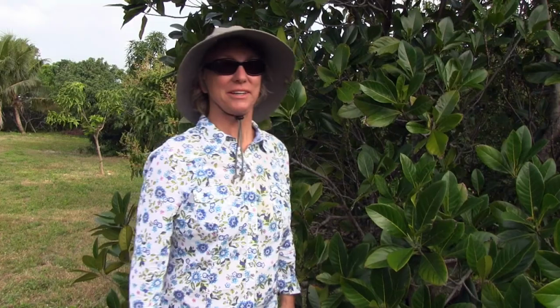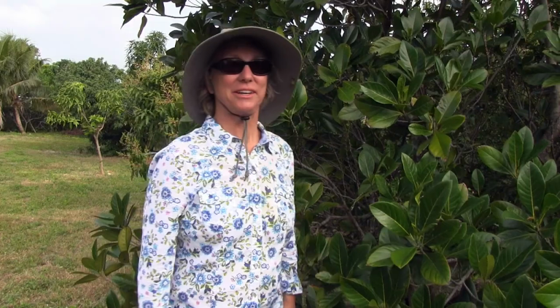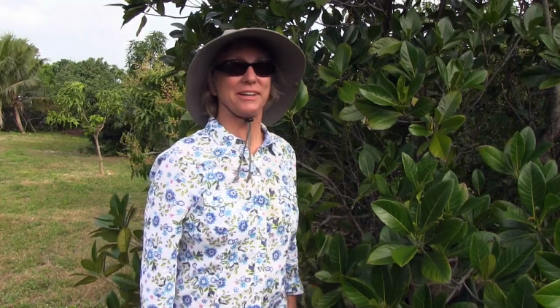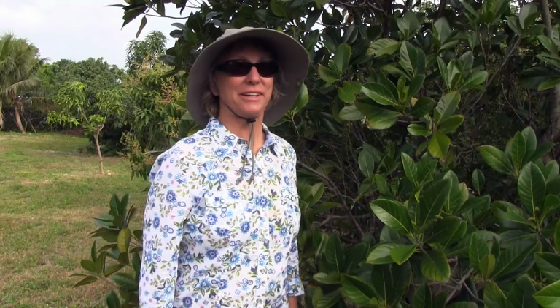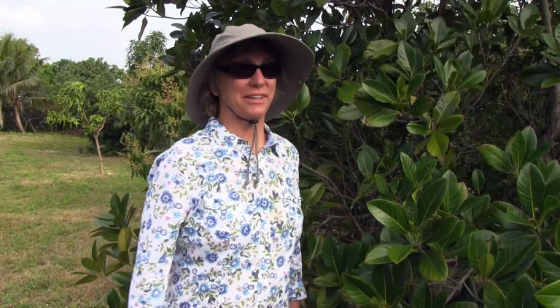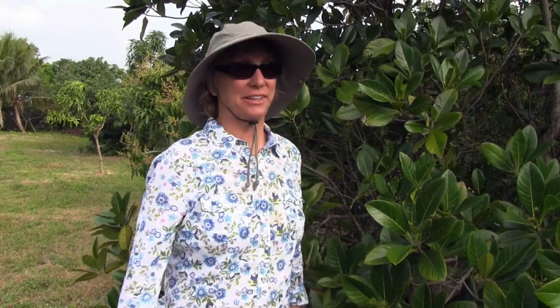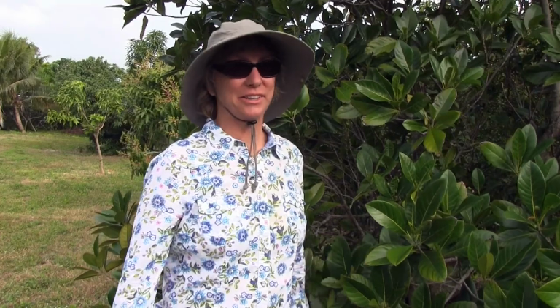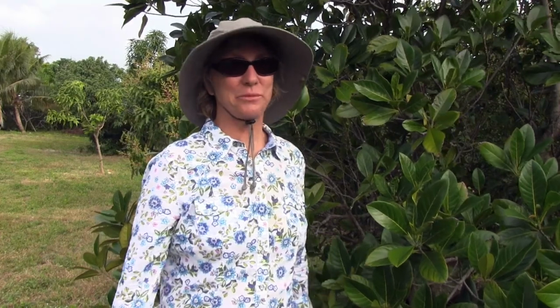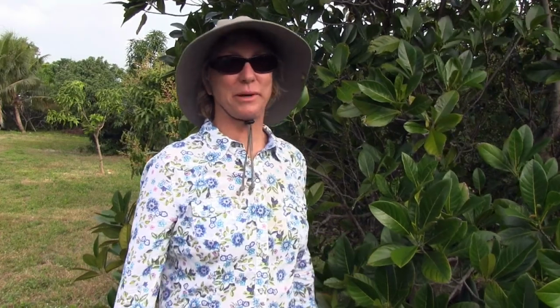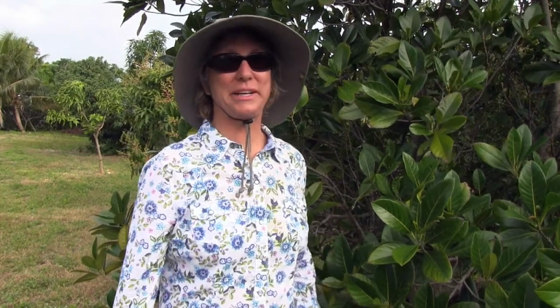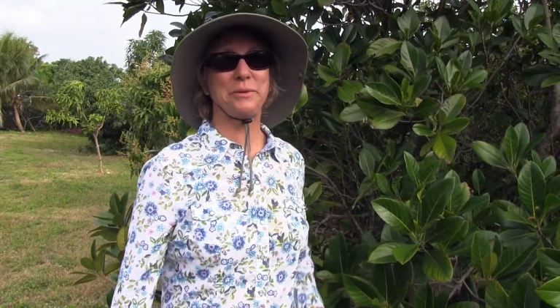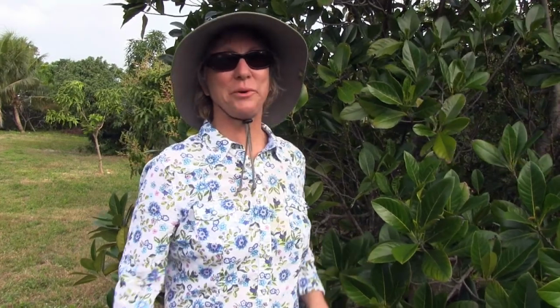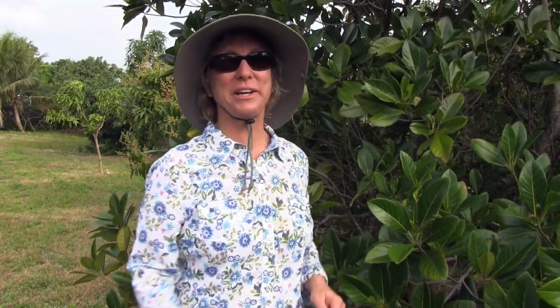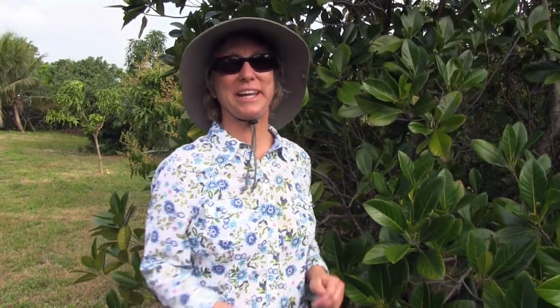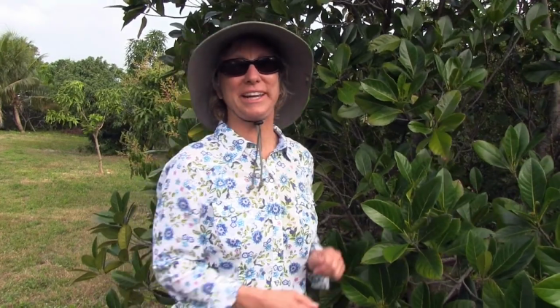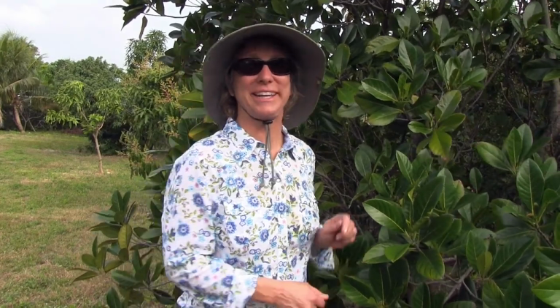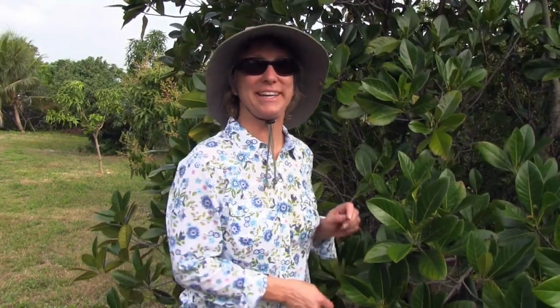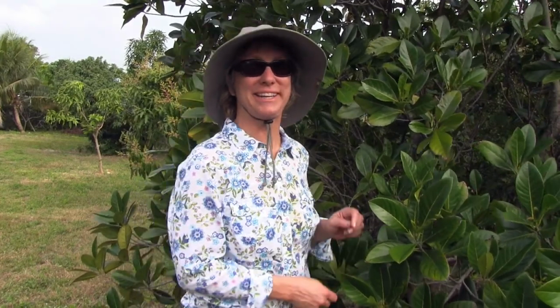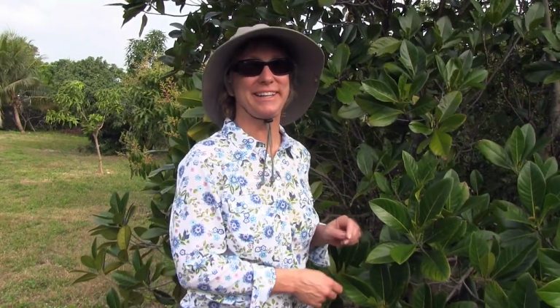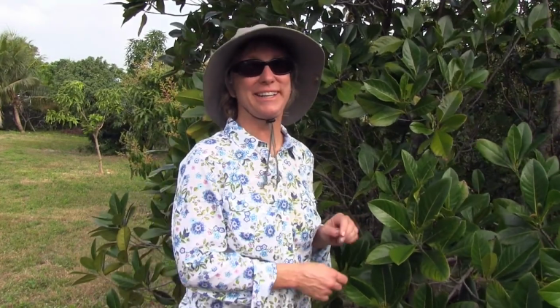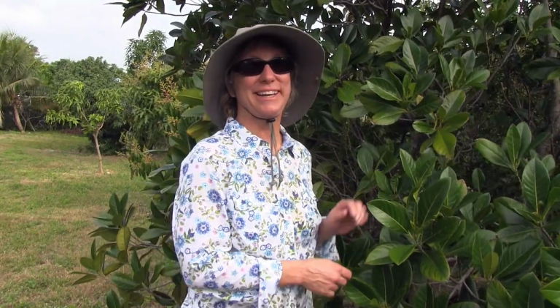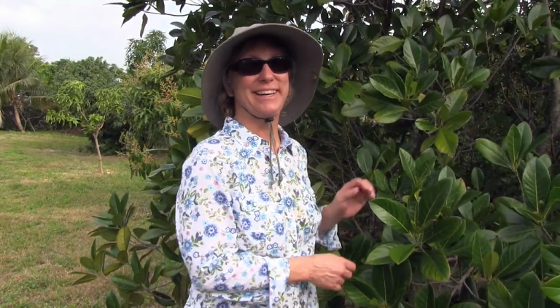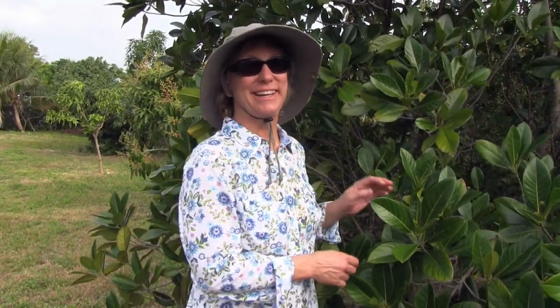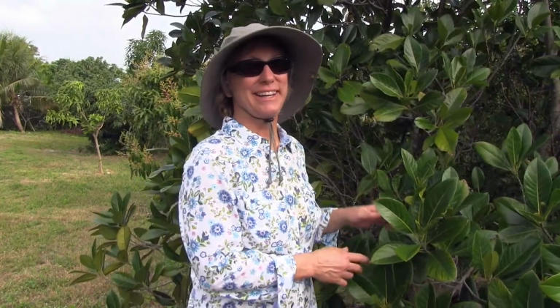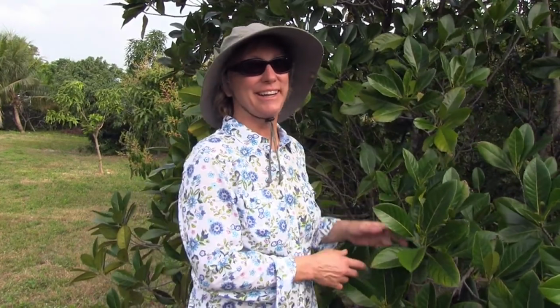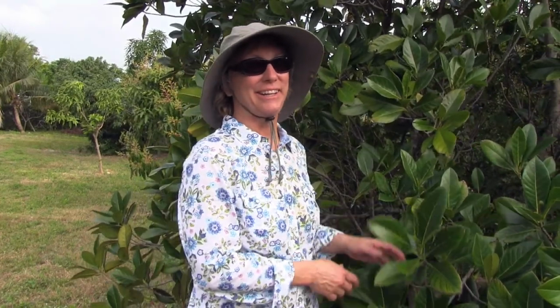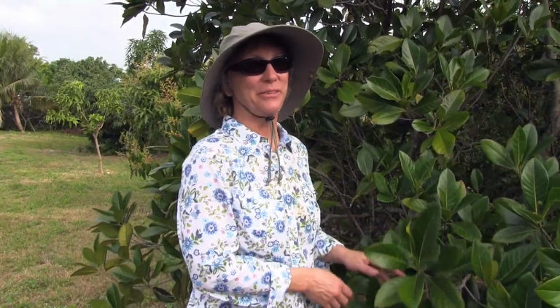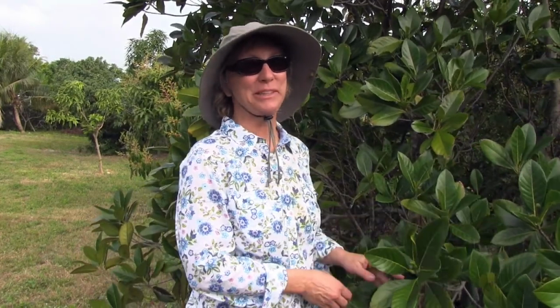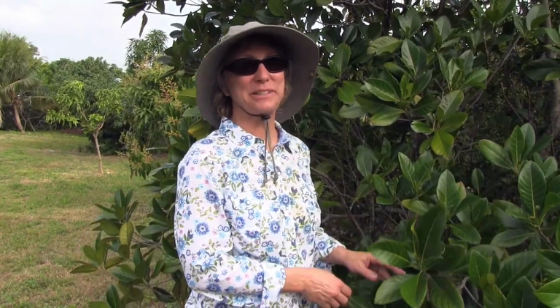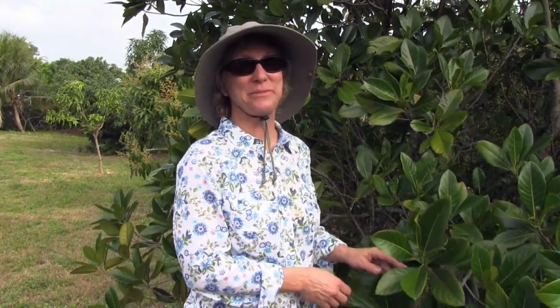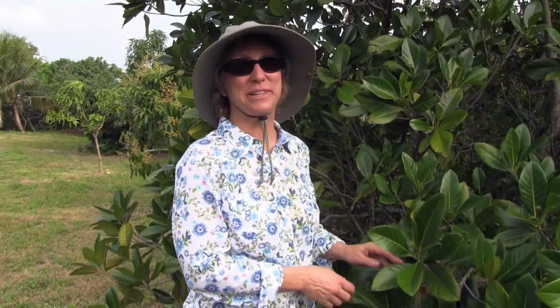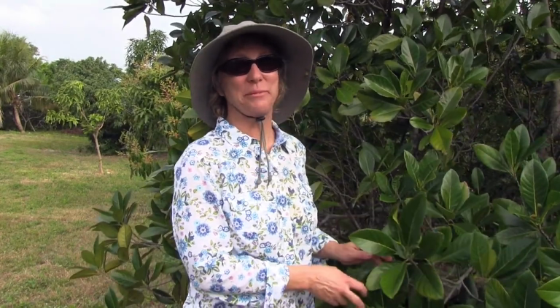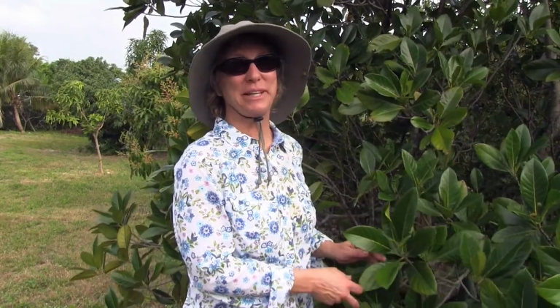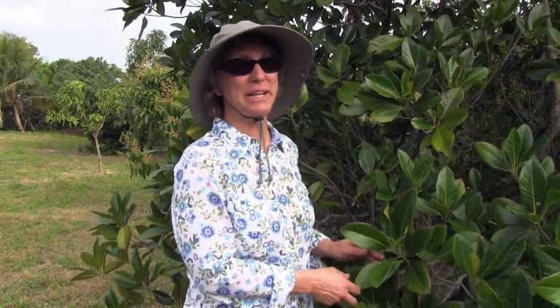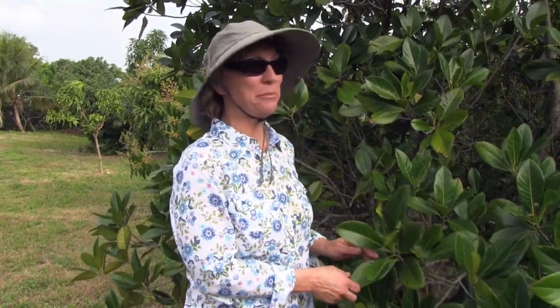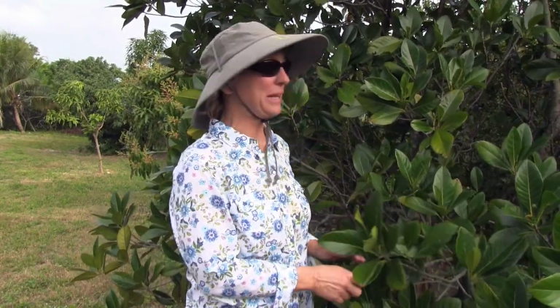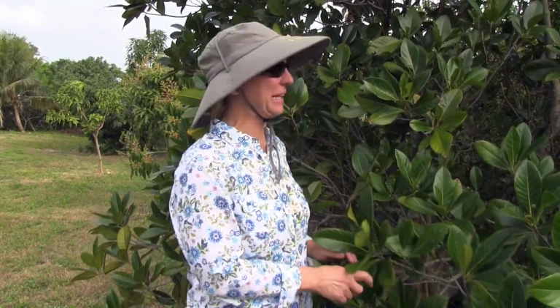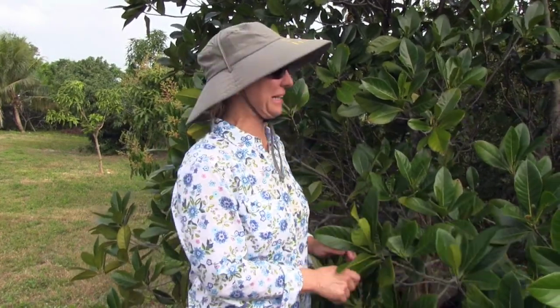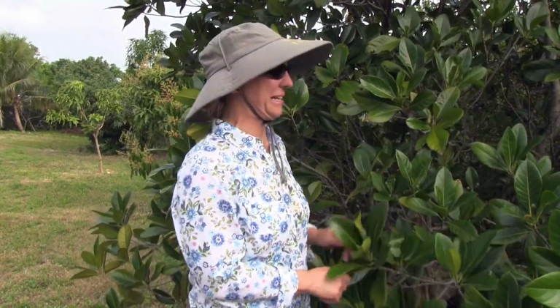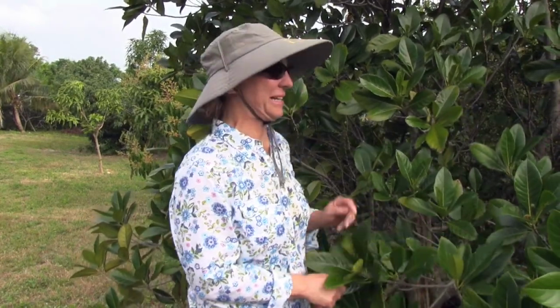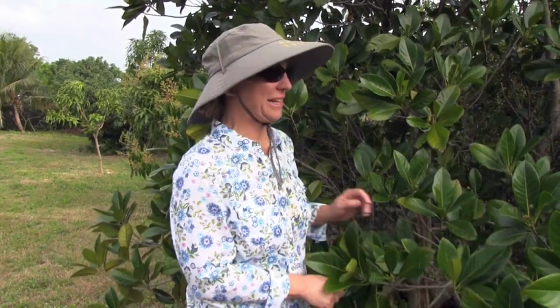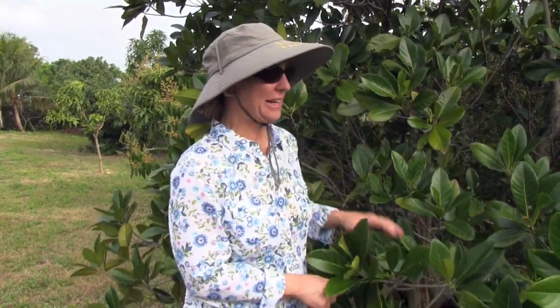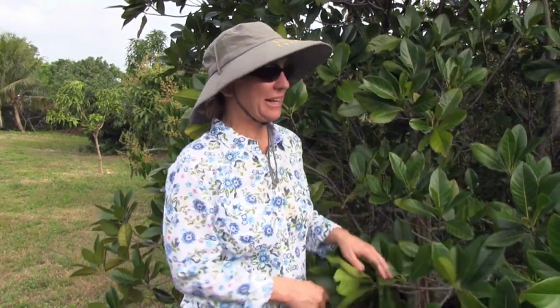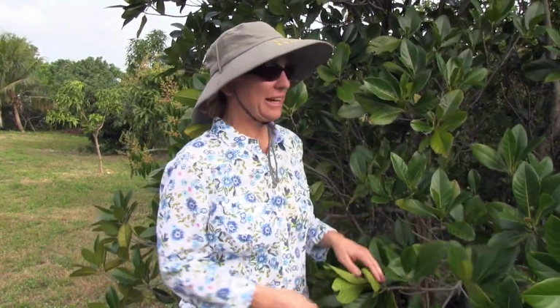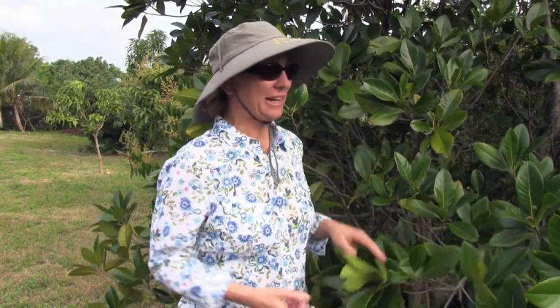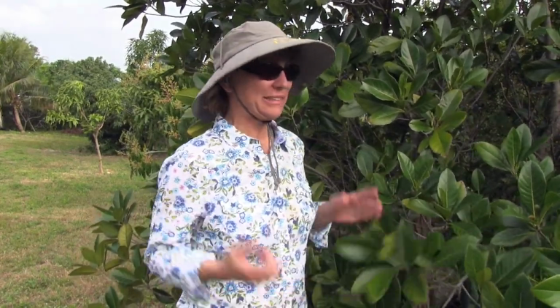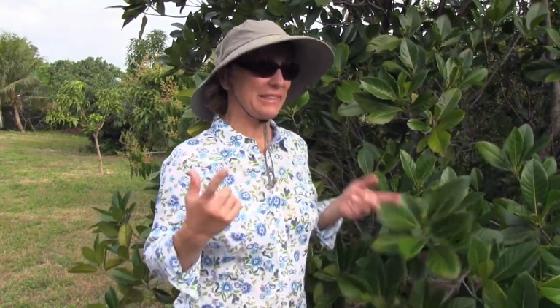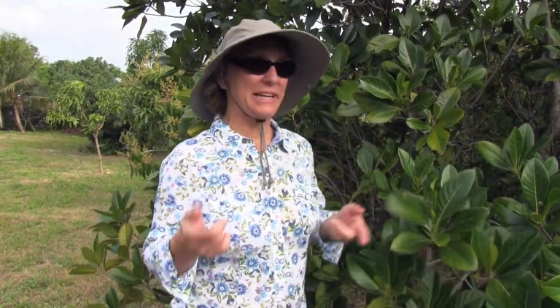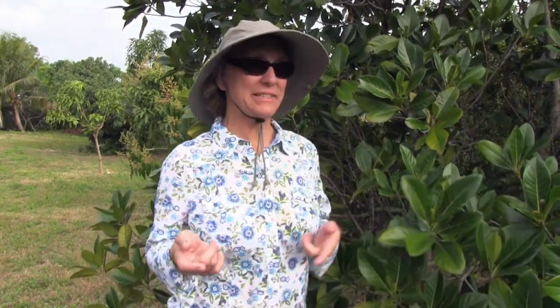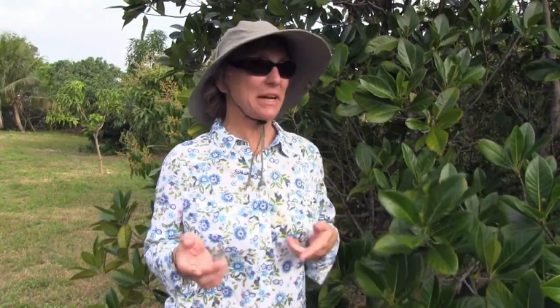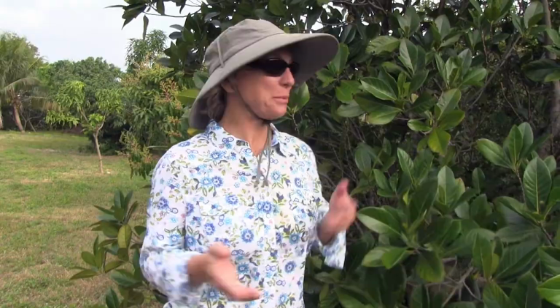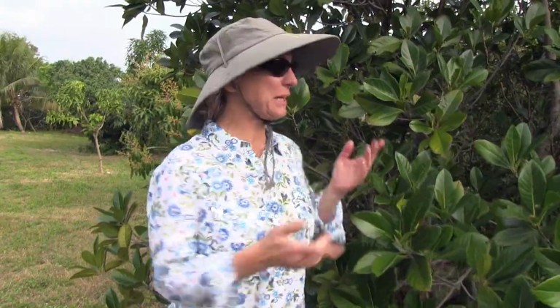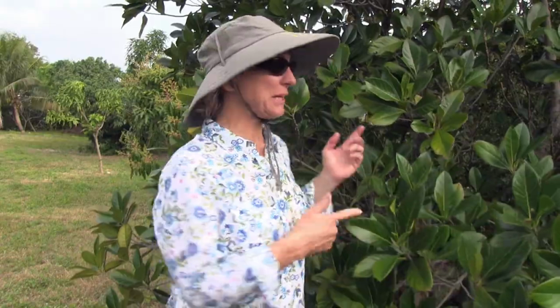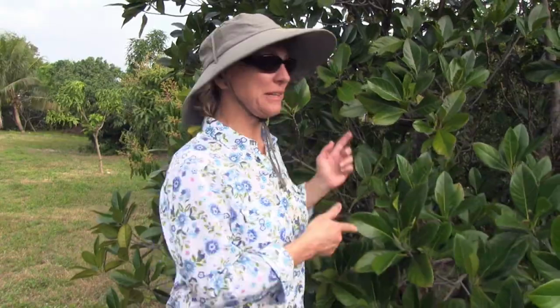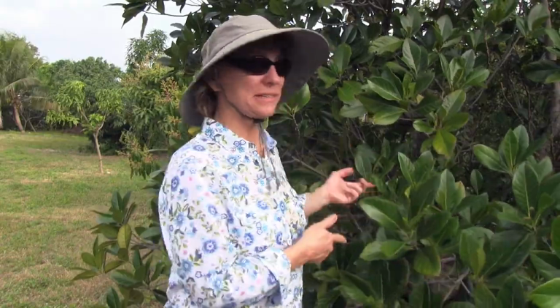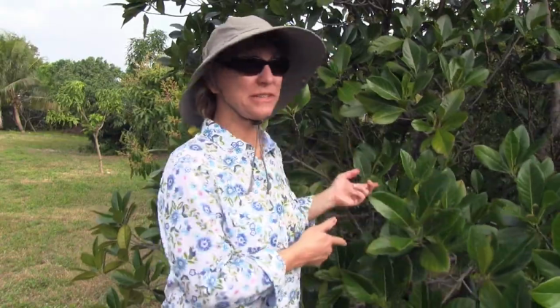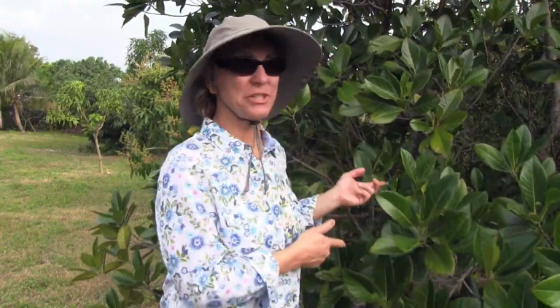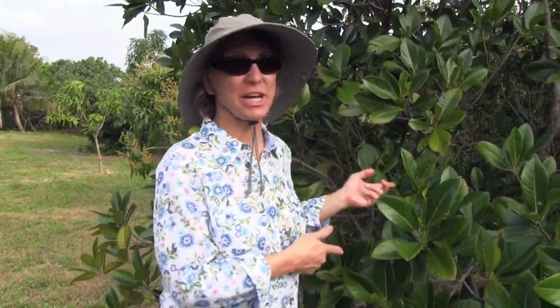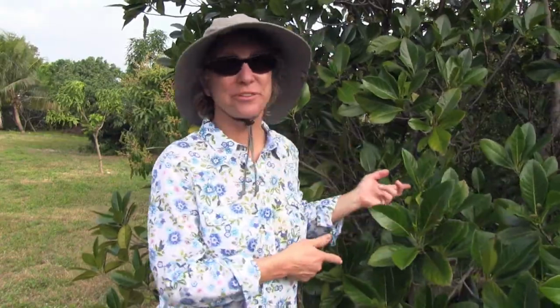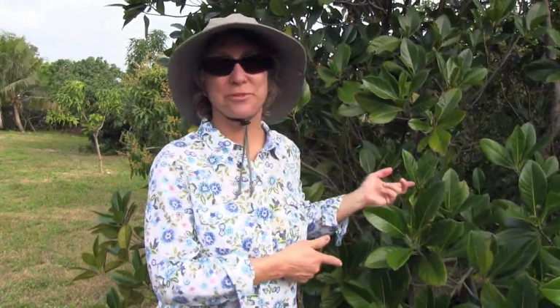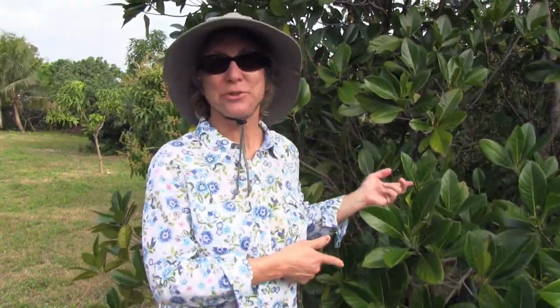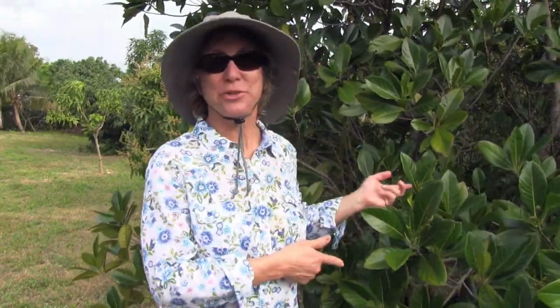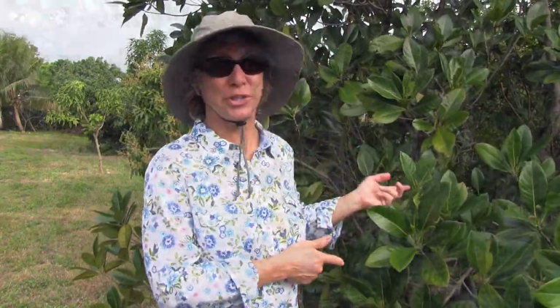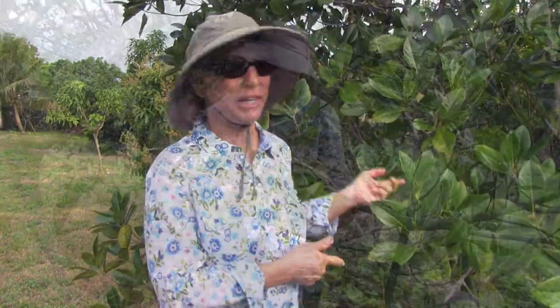Good Monday morning. Welcome to the Monday Minute. Today's topic is this jackfruit tree.